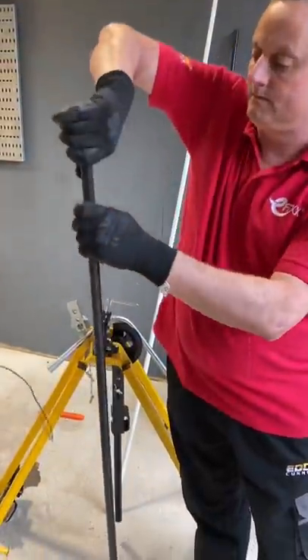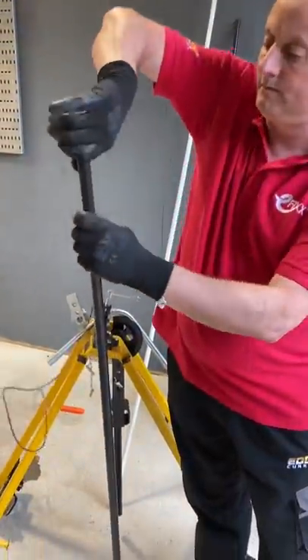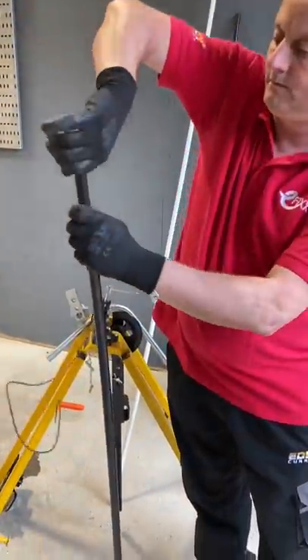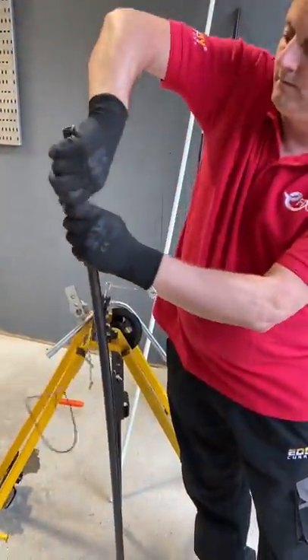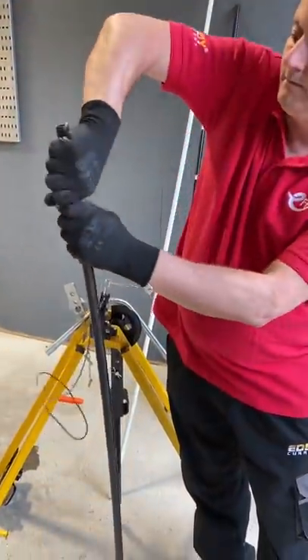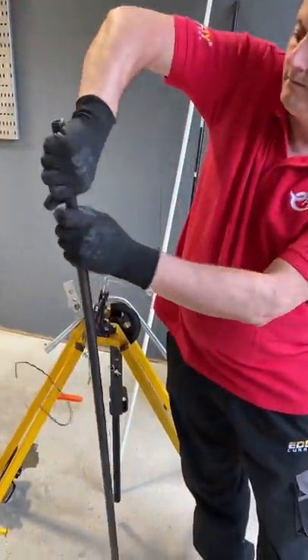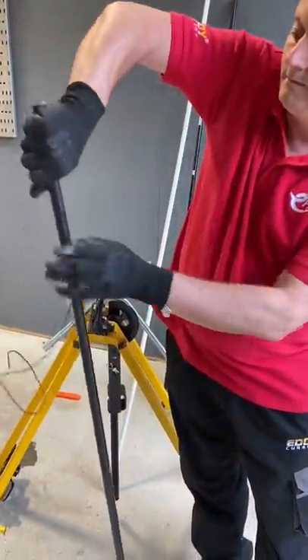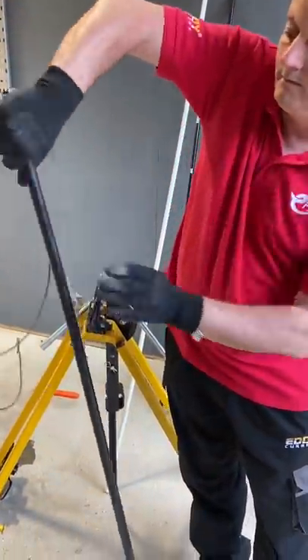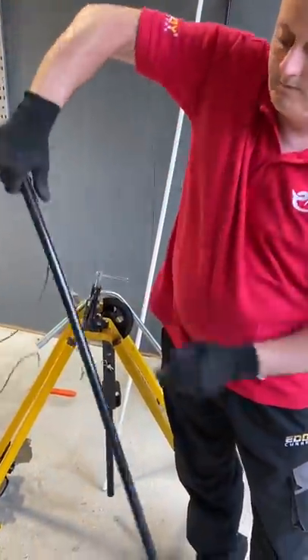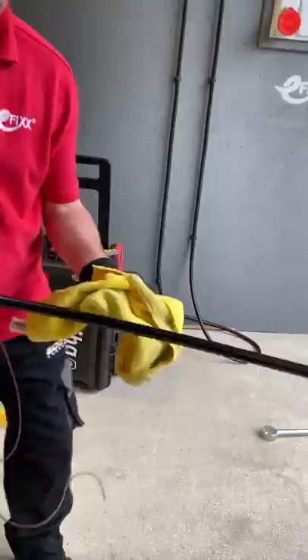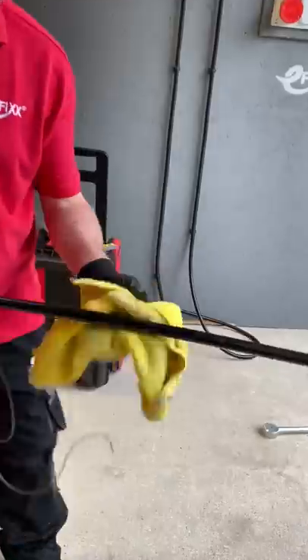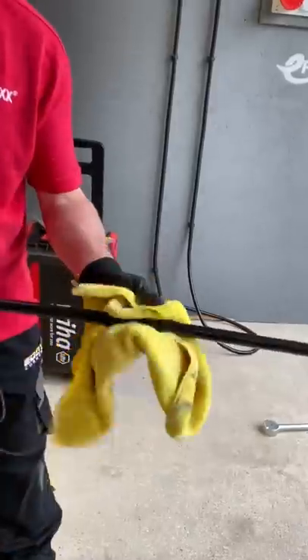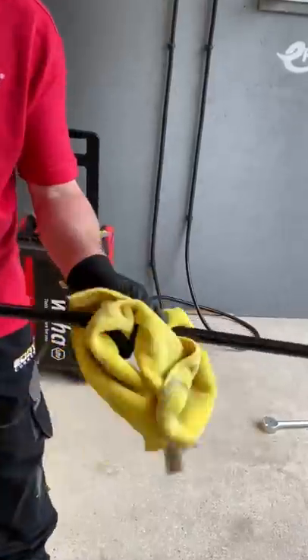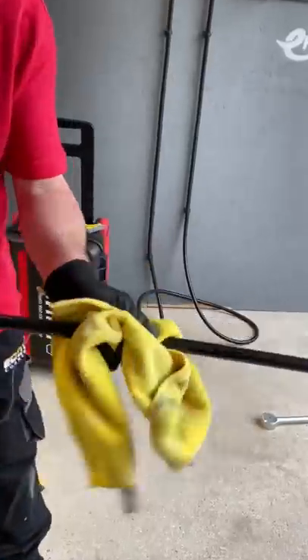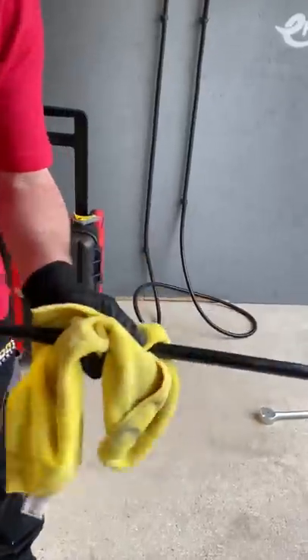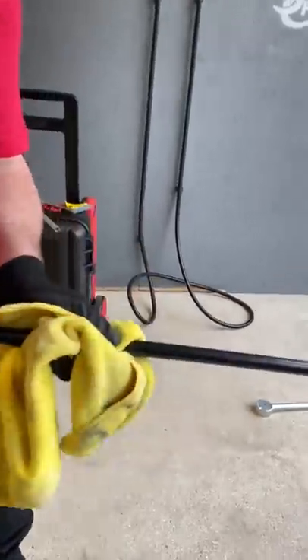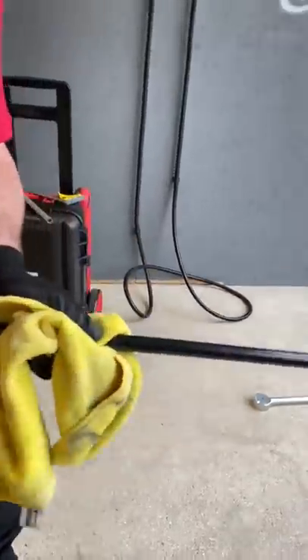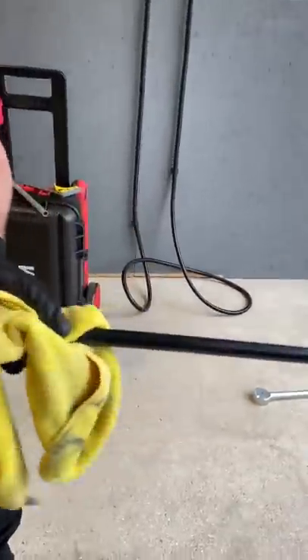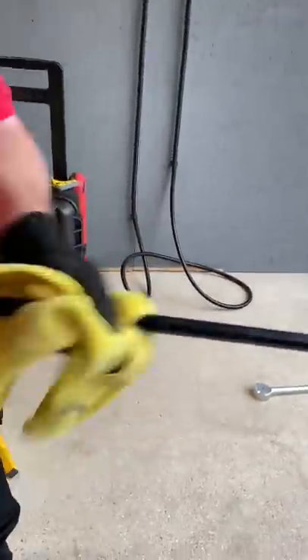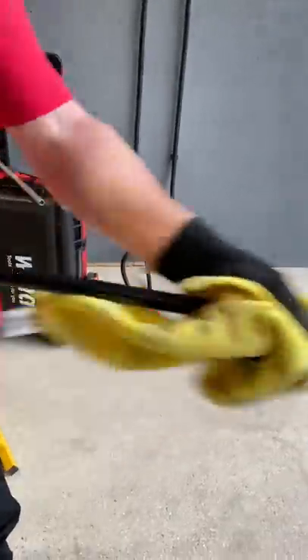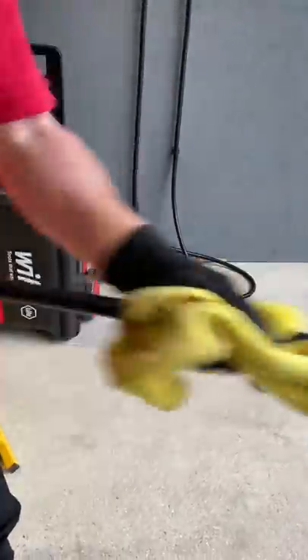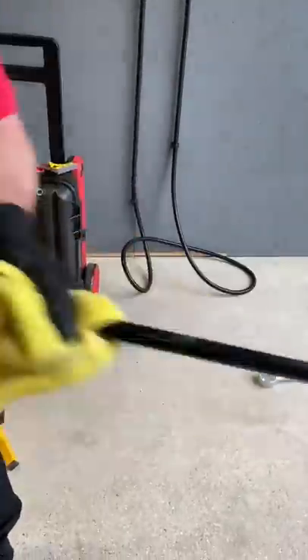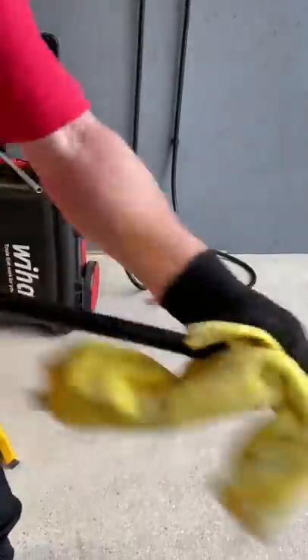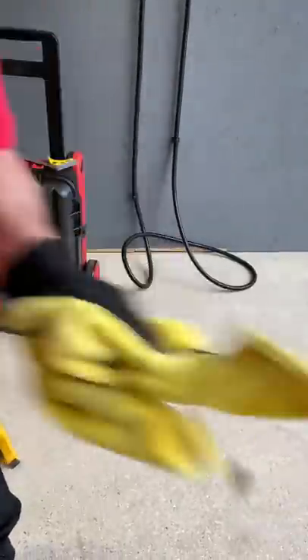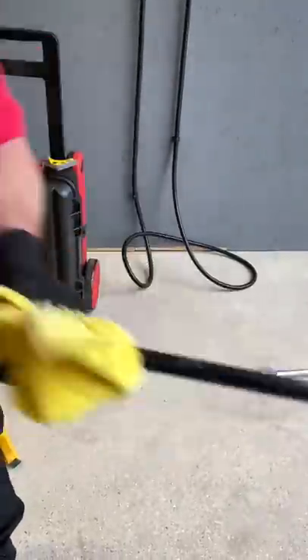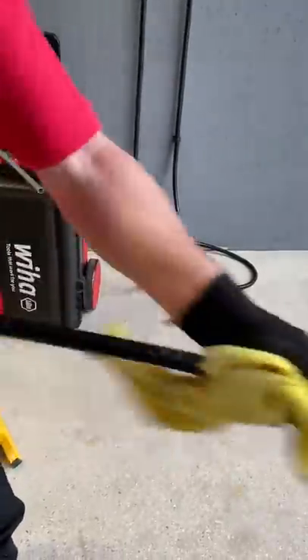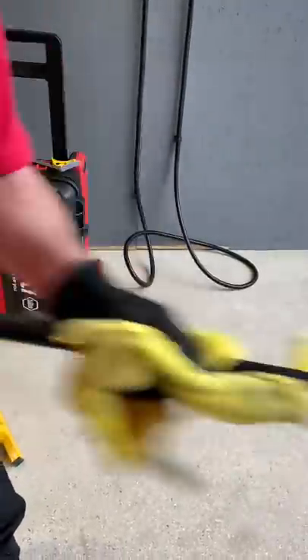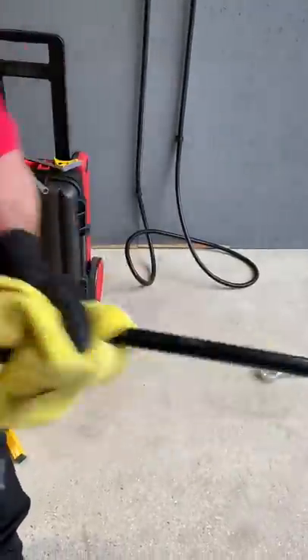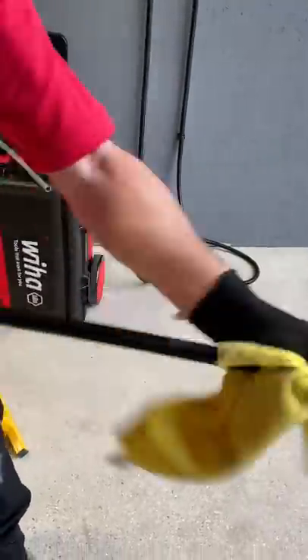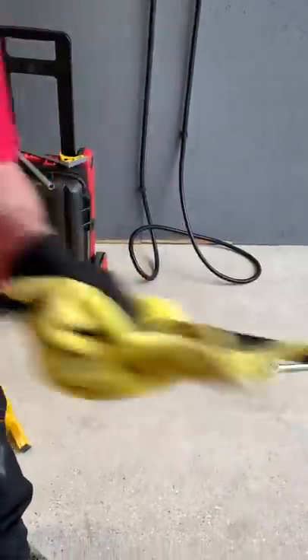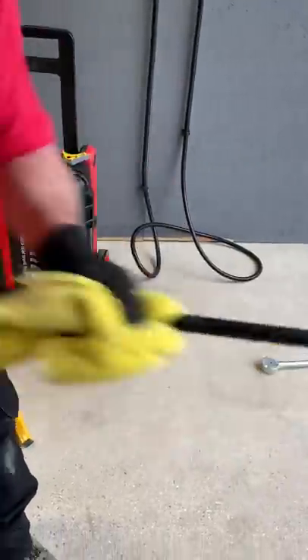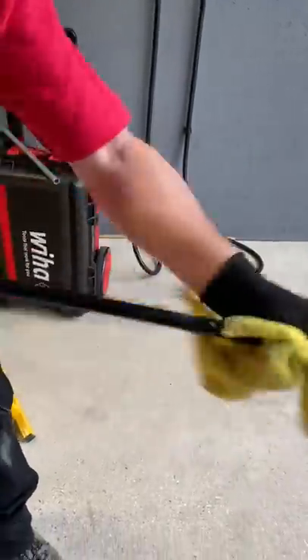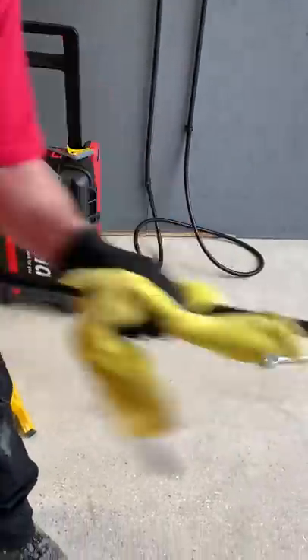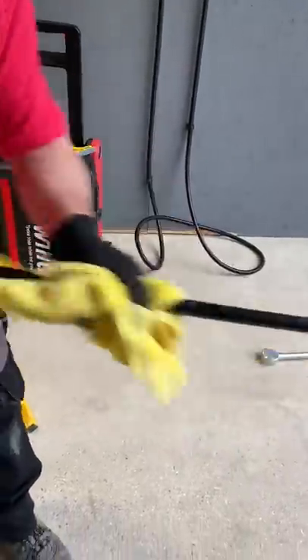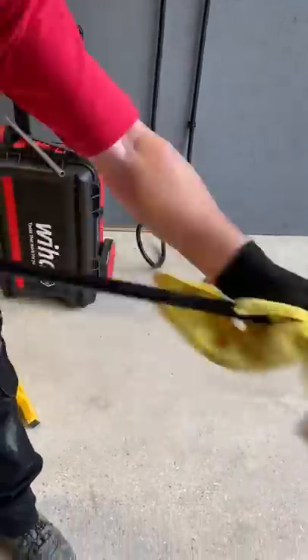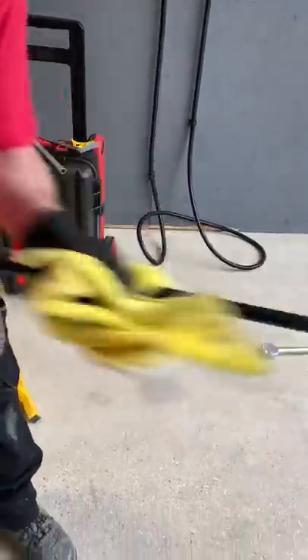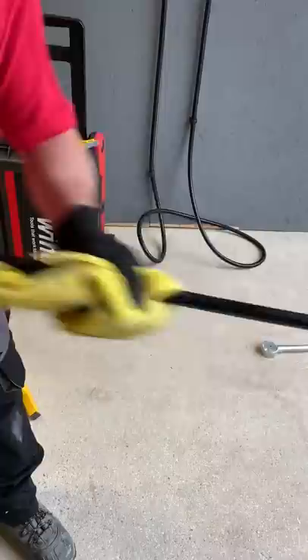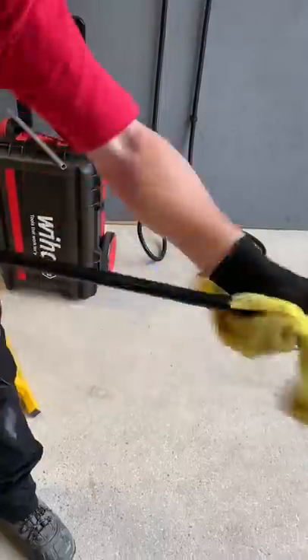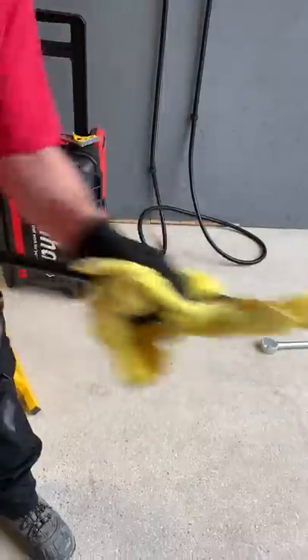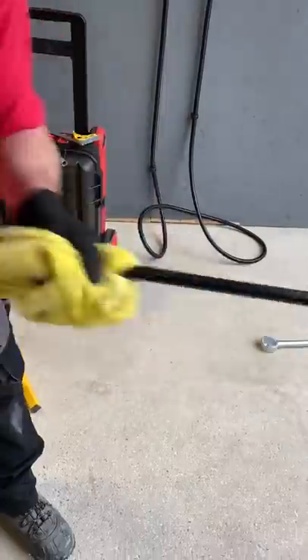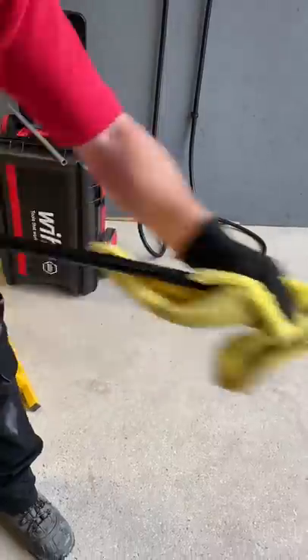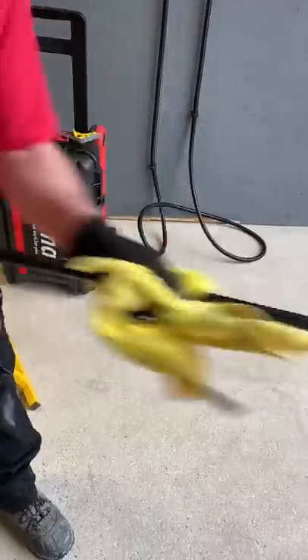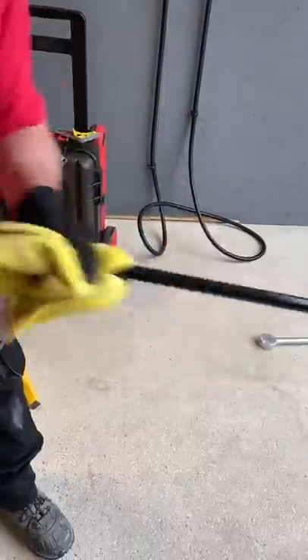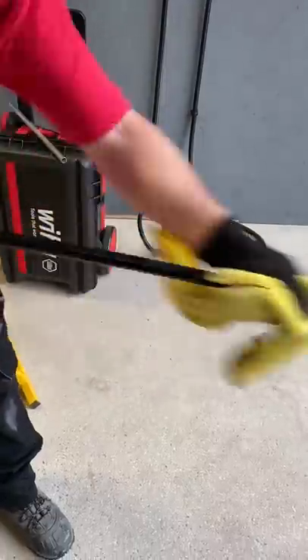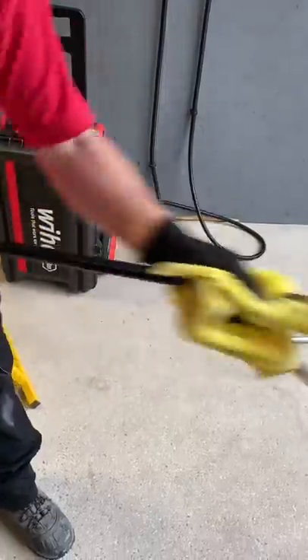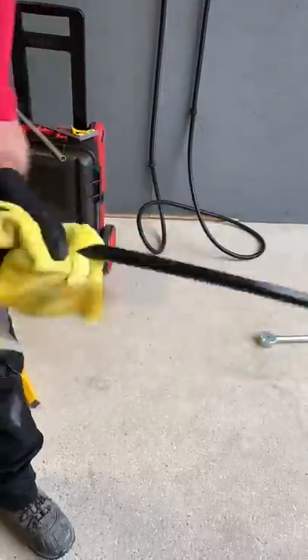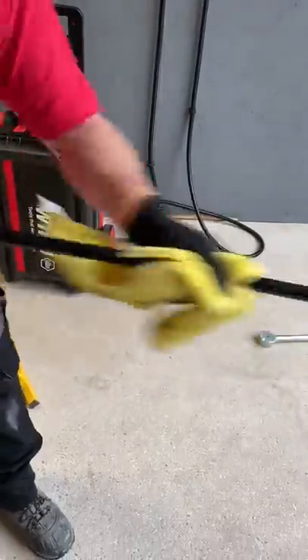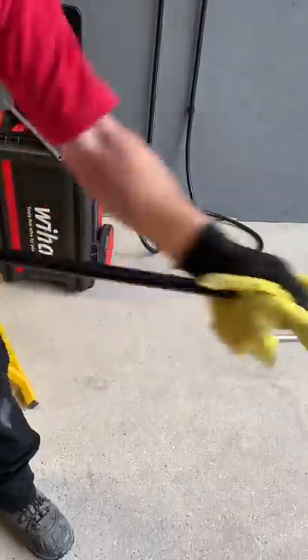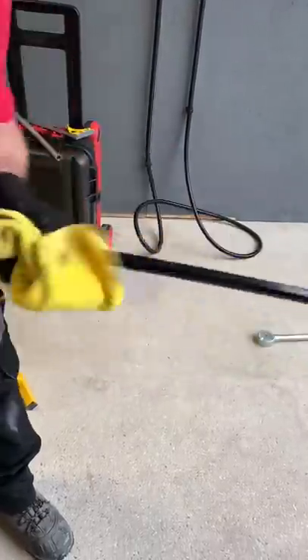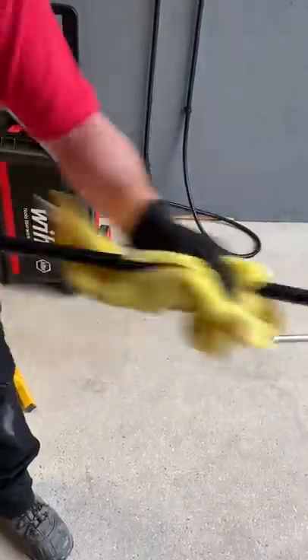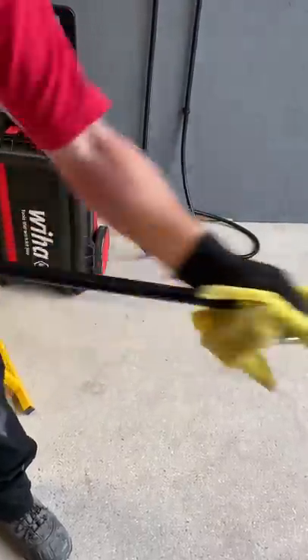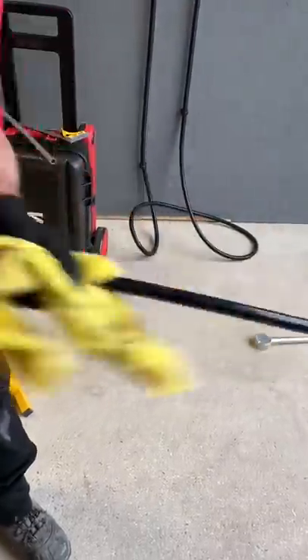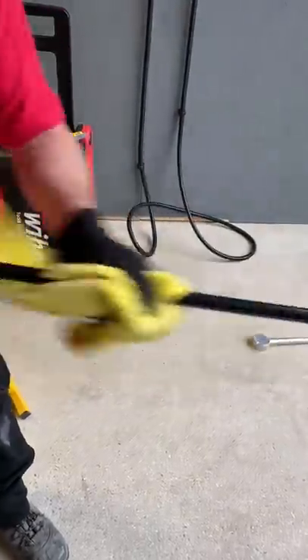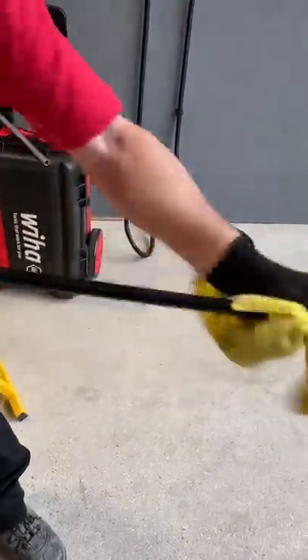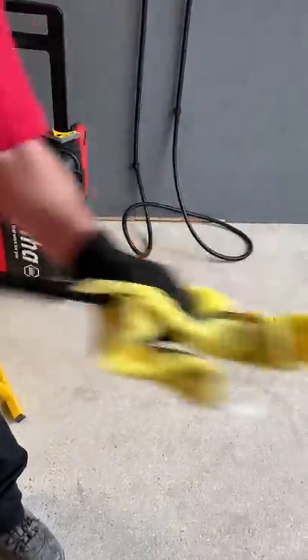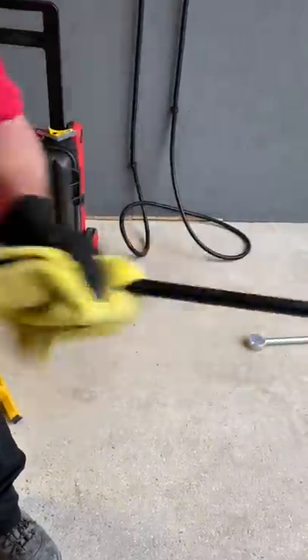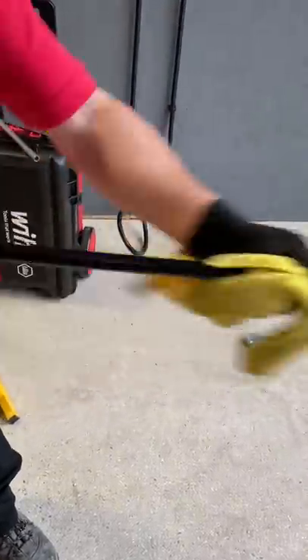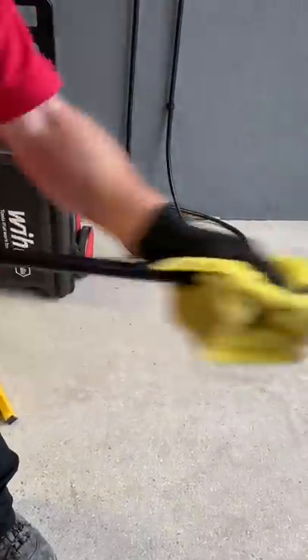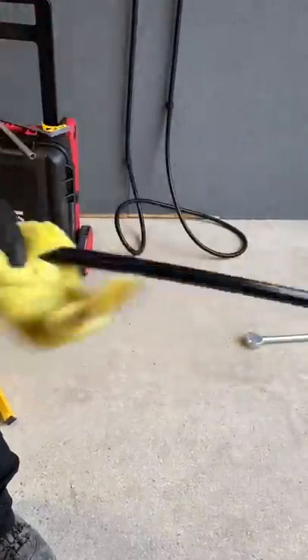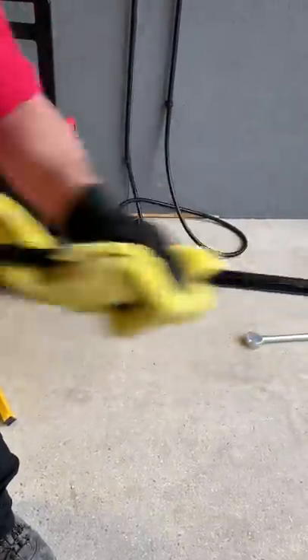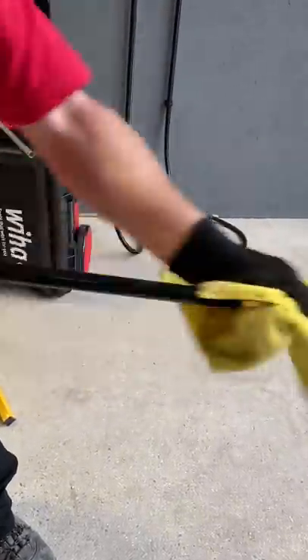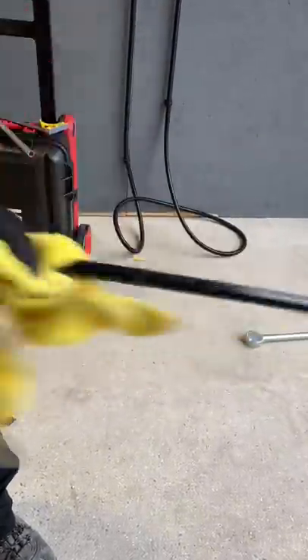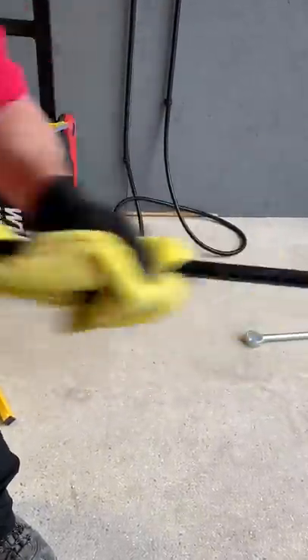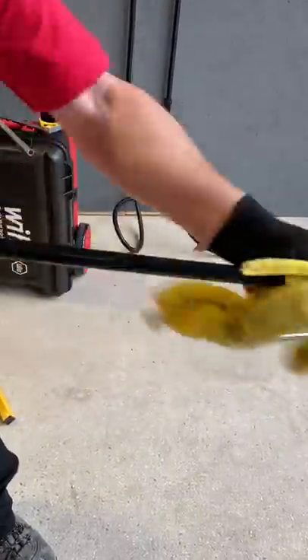Next I'm going to warm the conduit to try and prevent the spring from rippling when I bend it. Get it nice and warm.